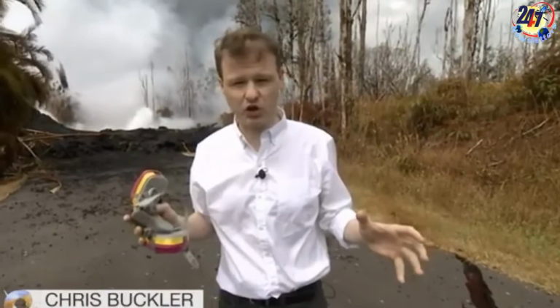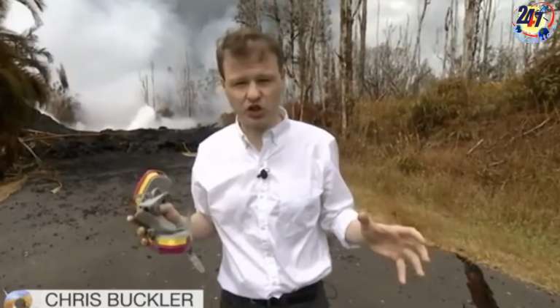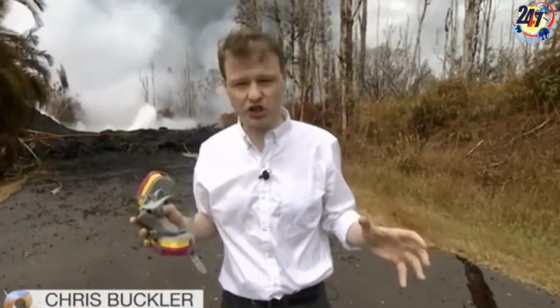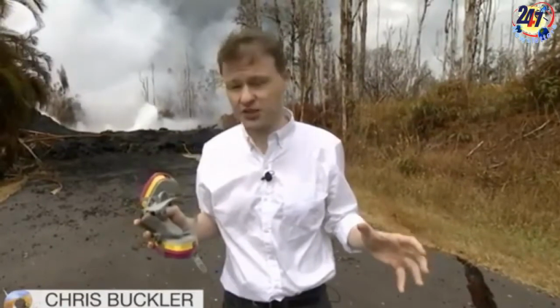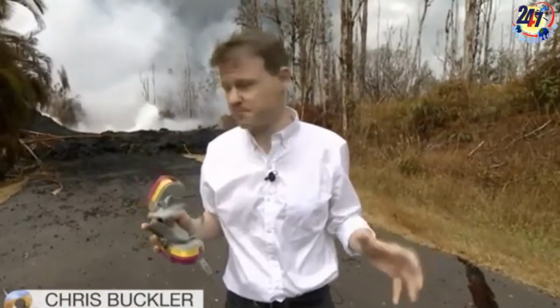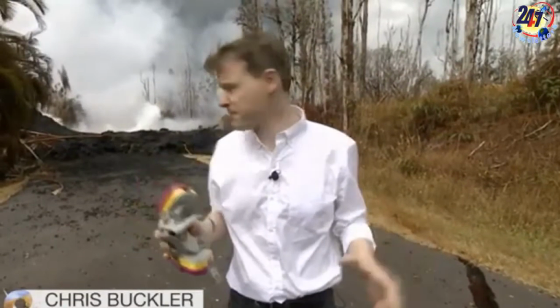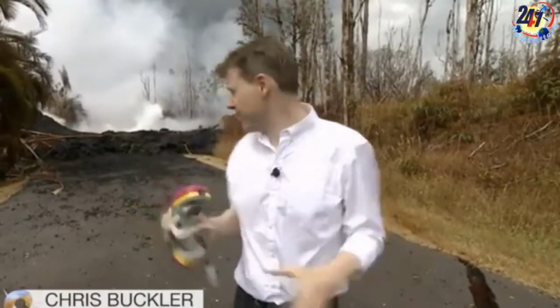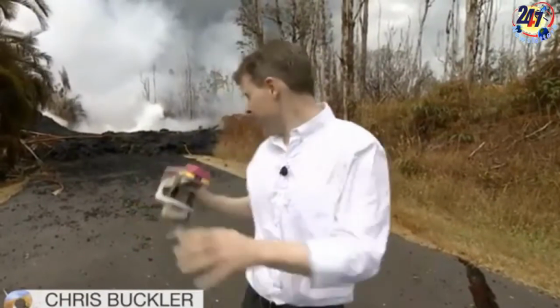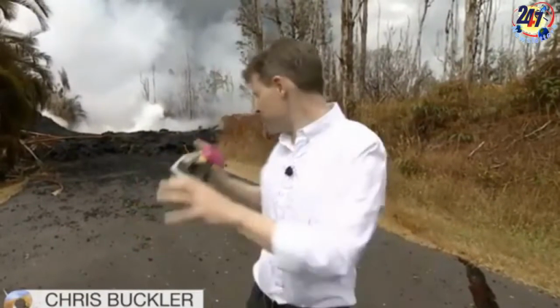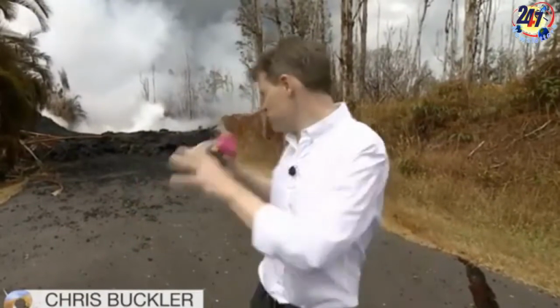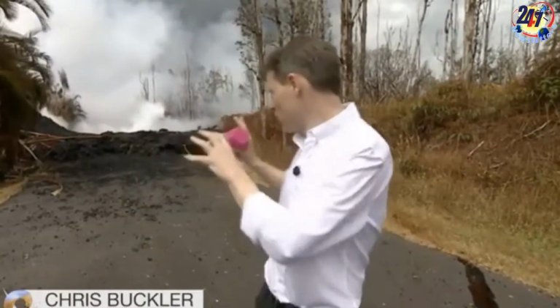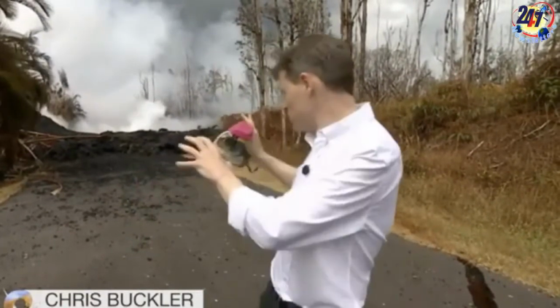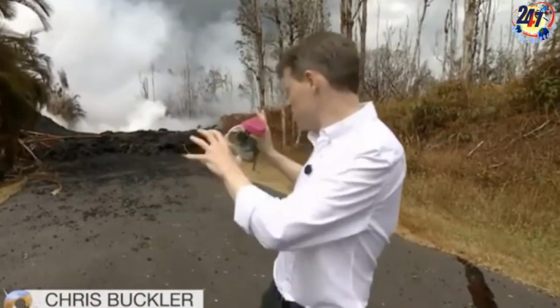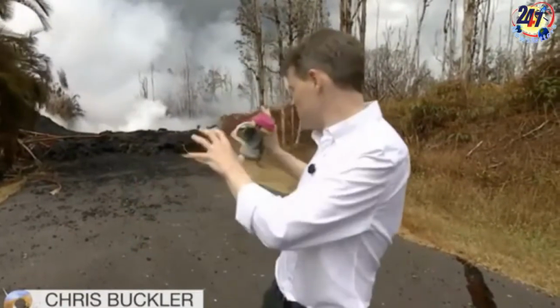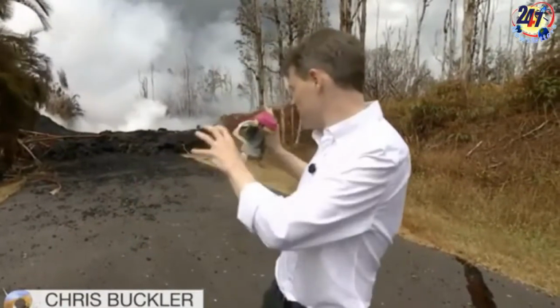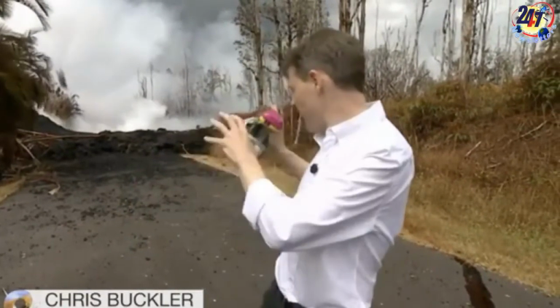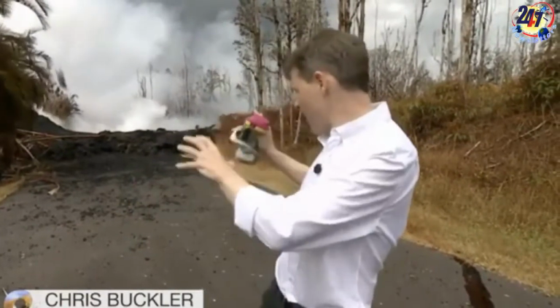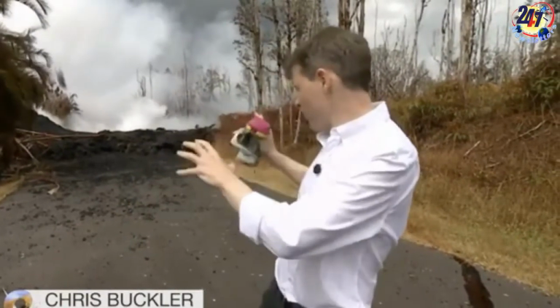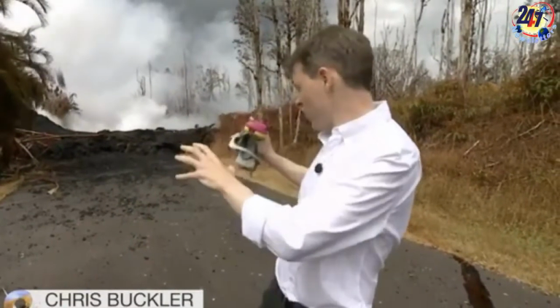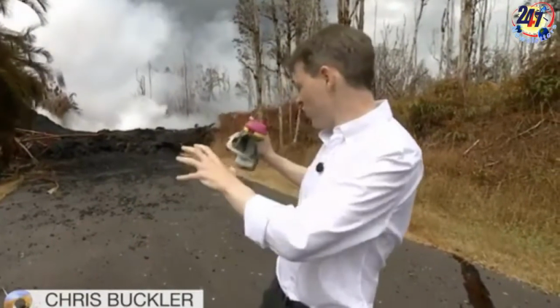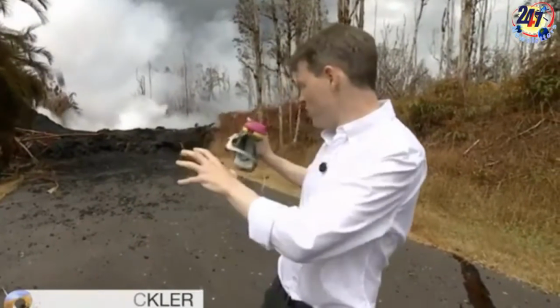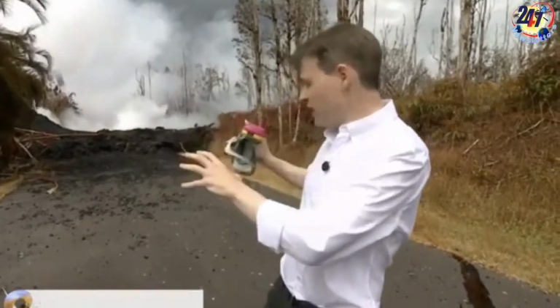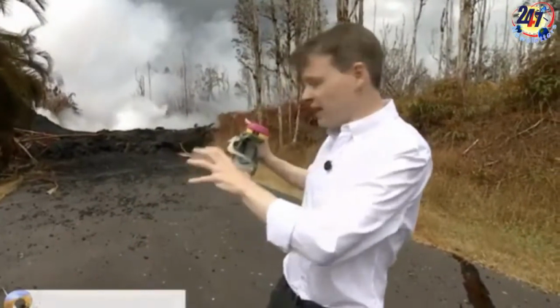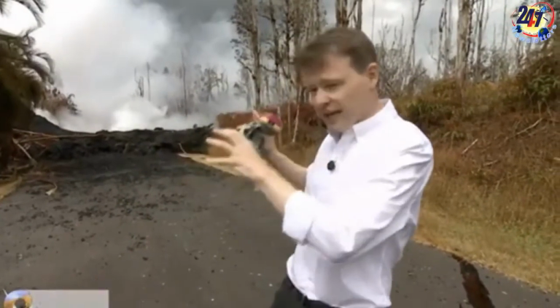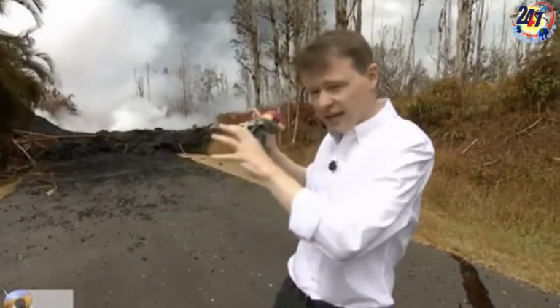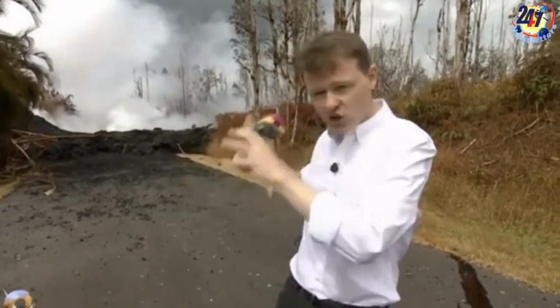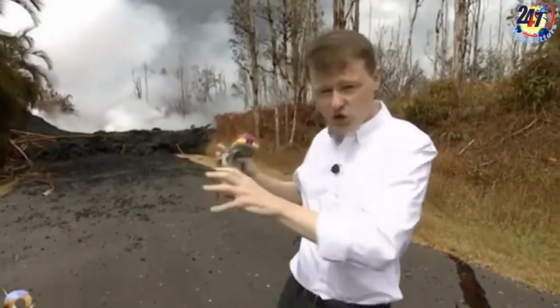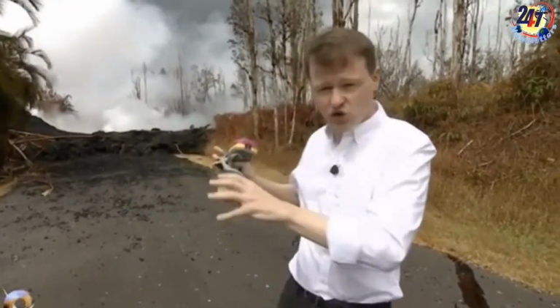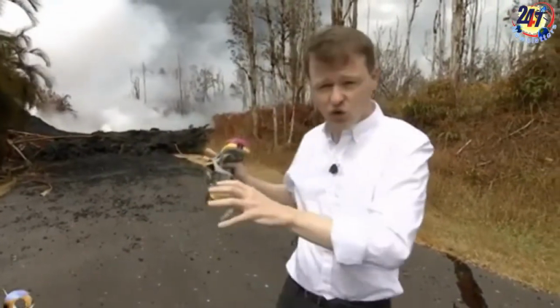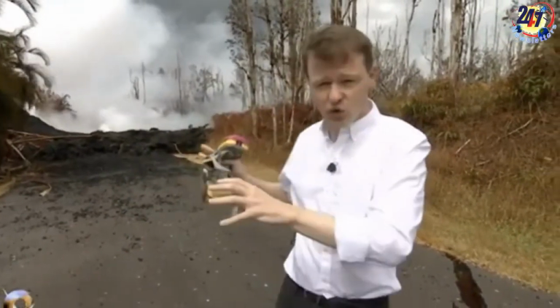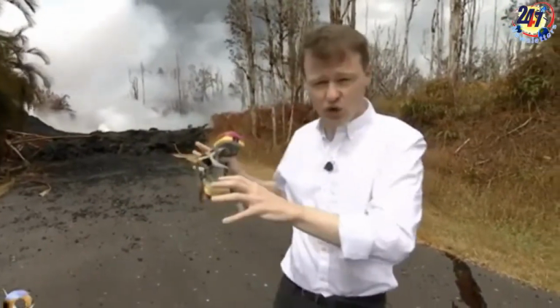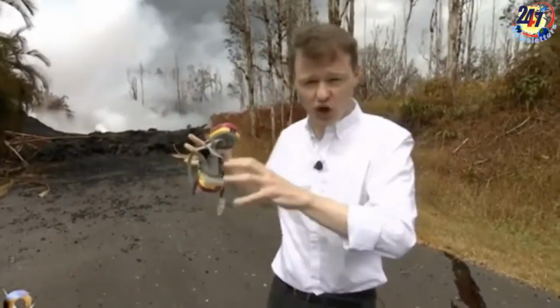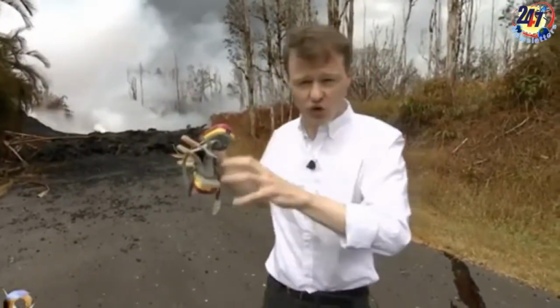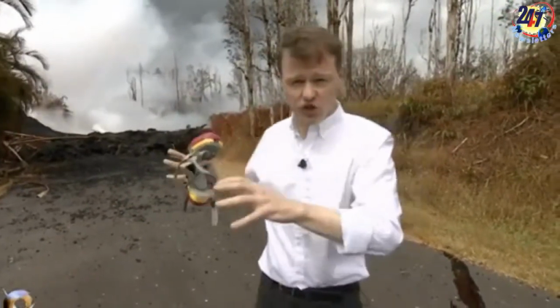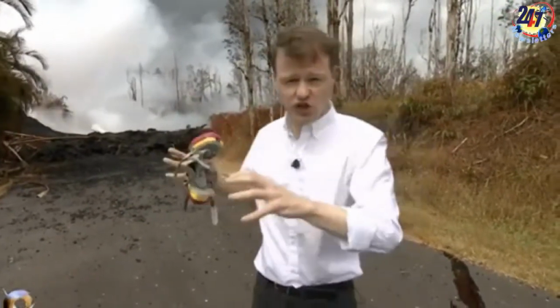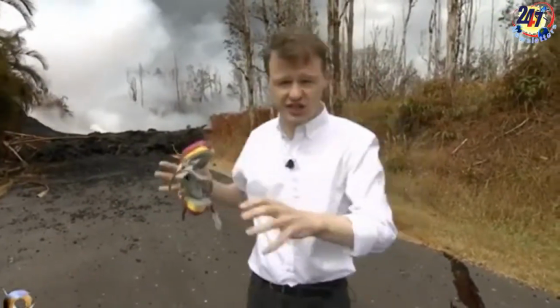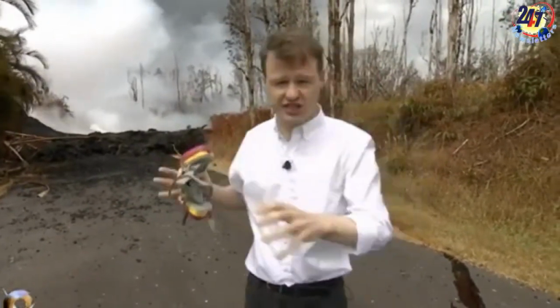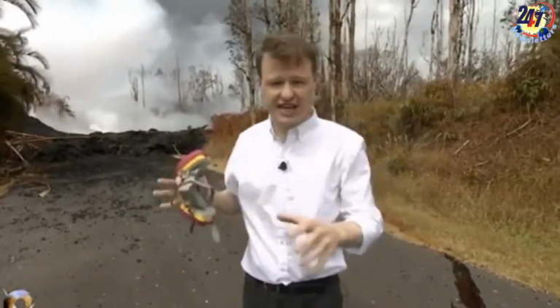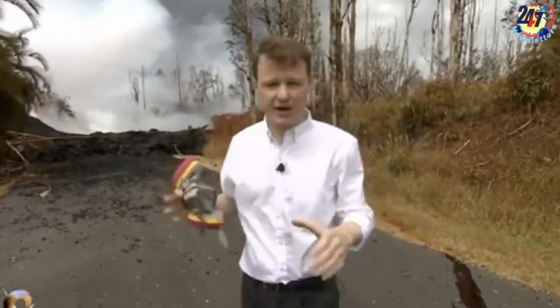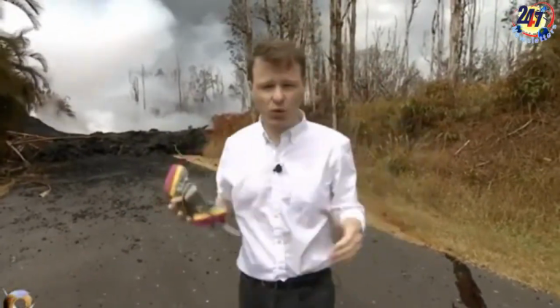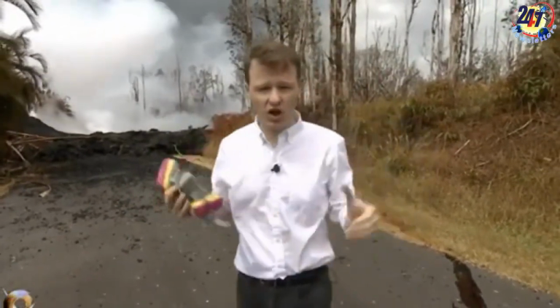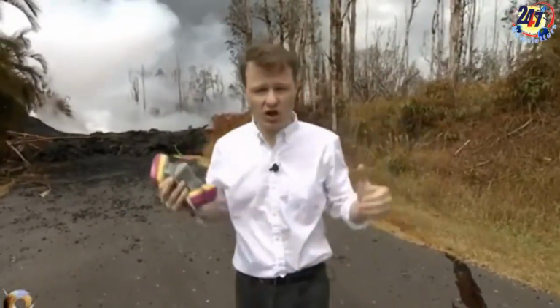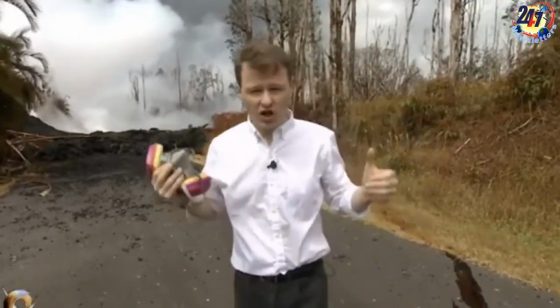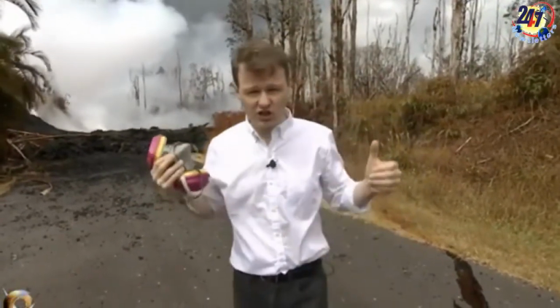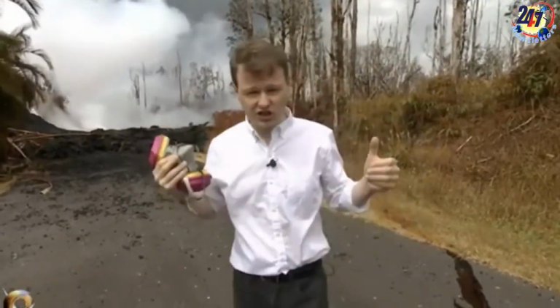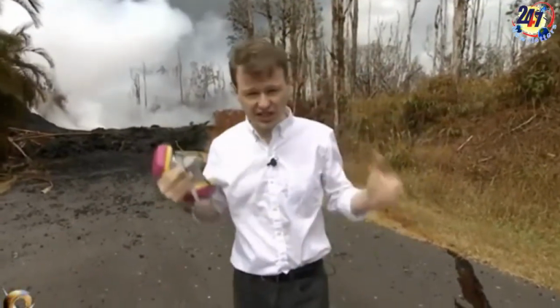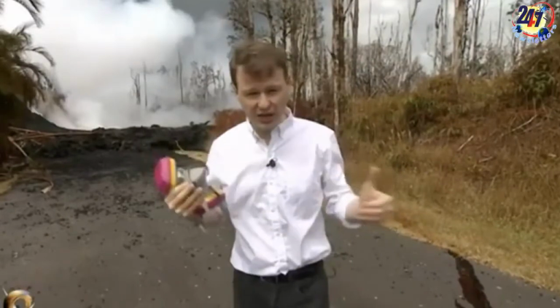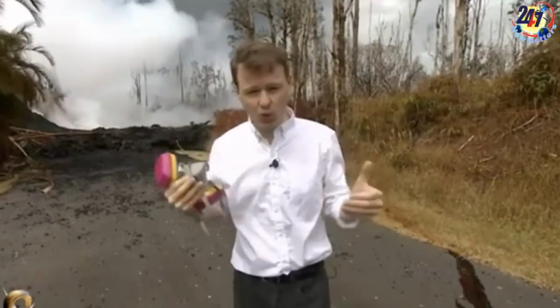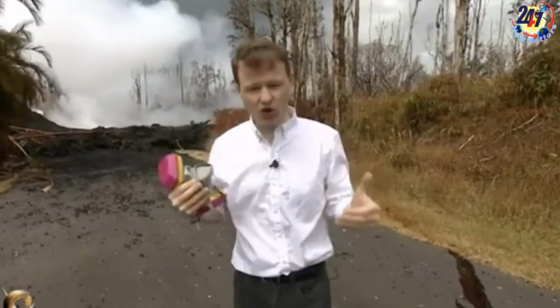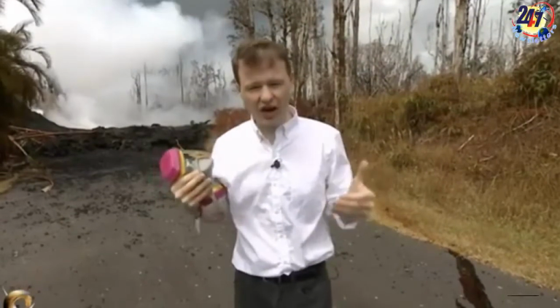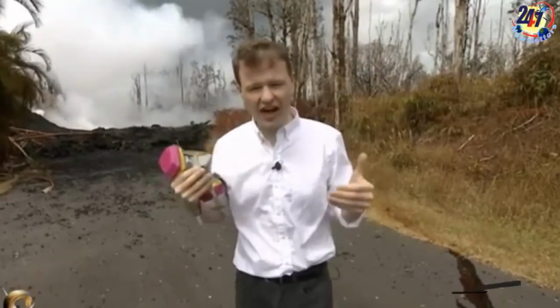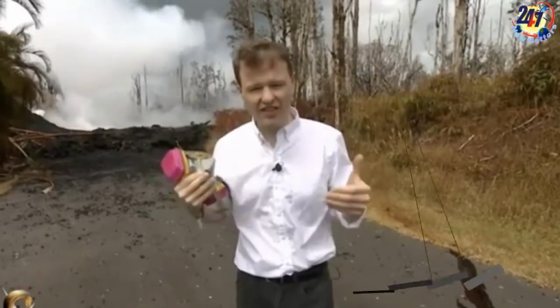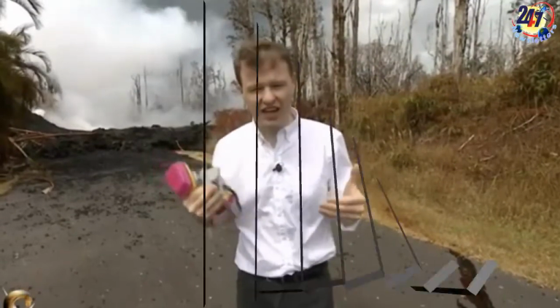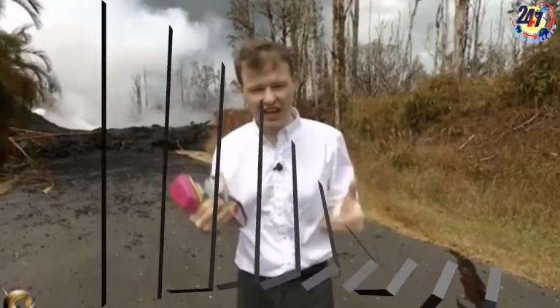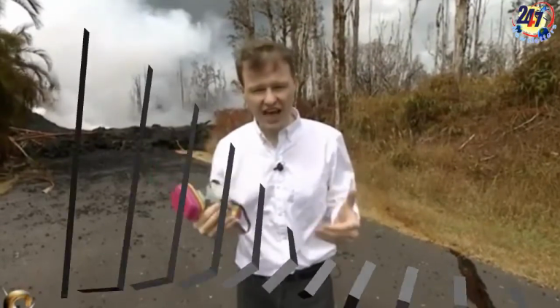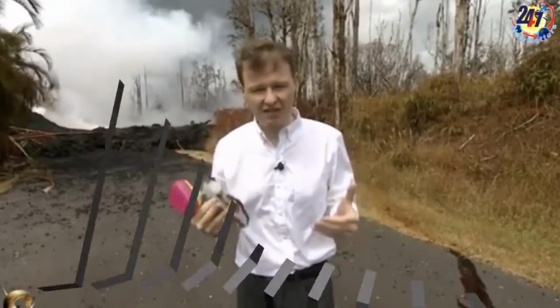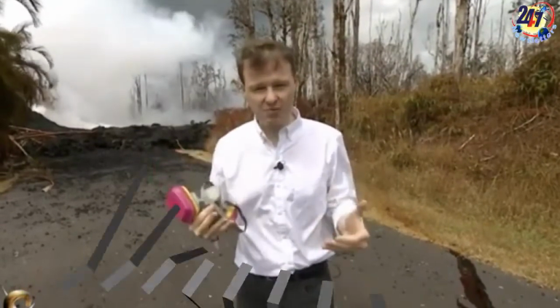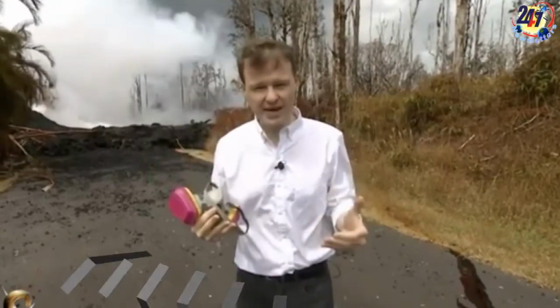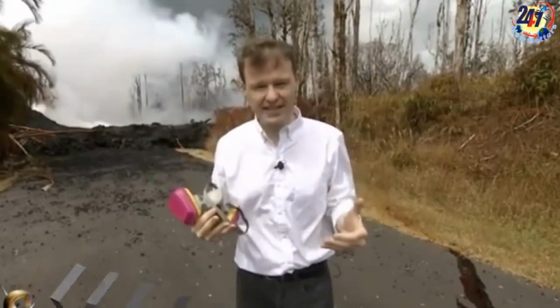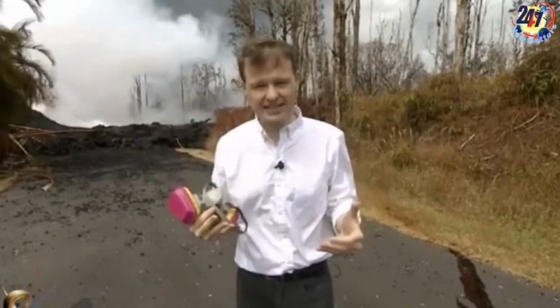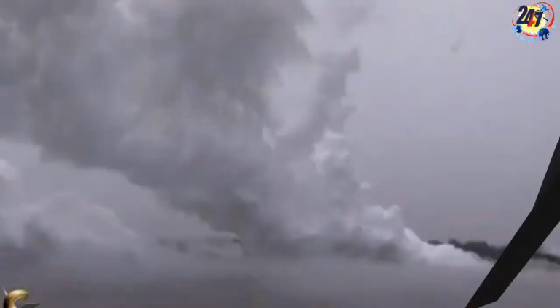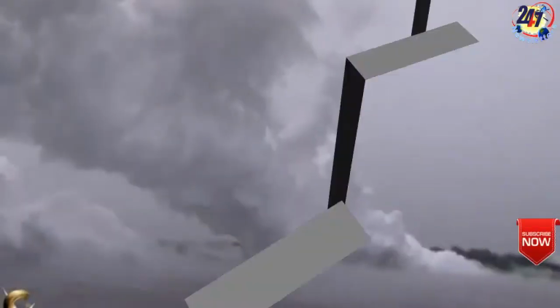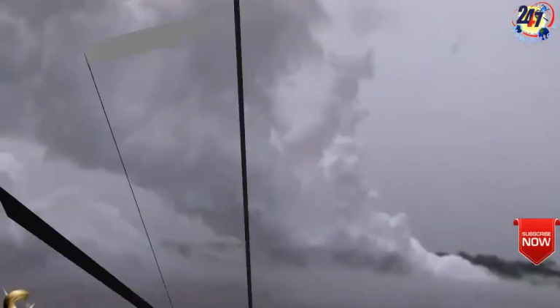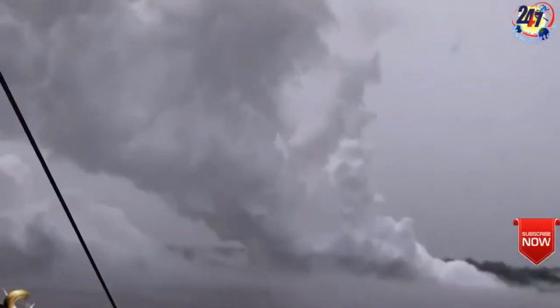It is estimated that 128 structures on Big Island have been destroyed, approximately 75 of which are homes.